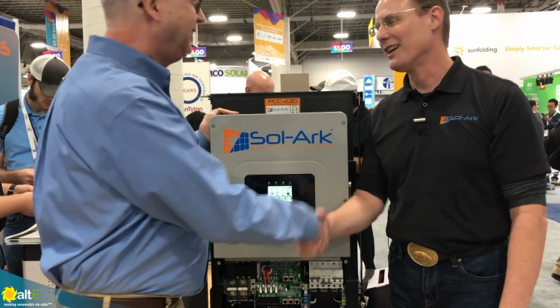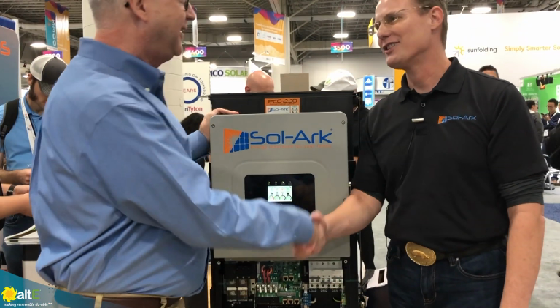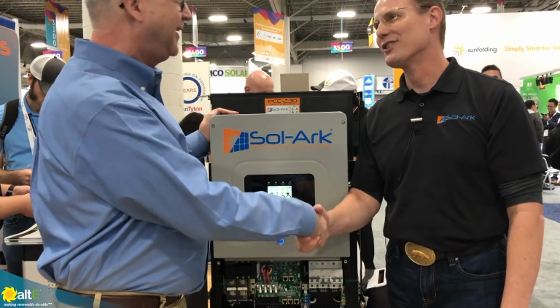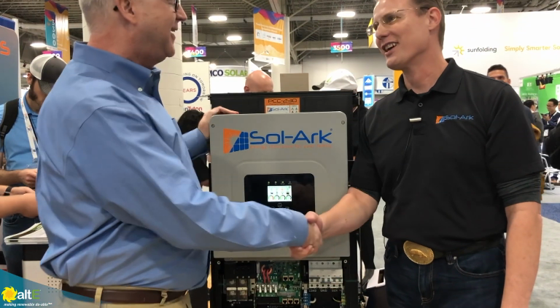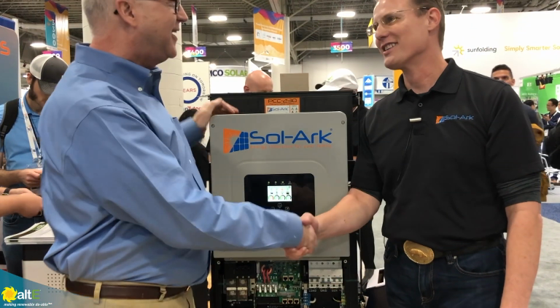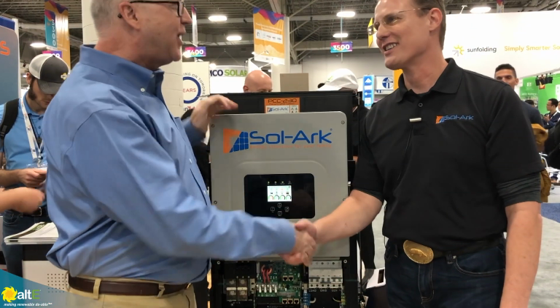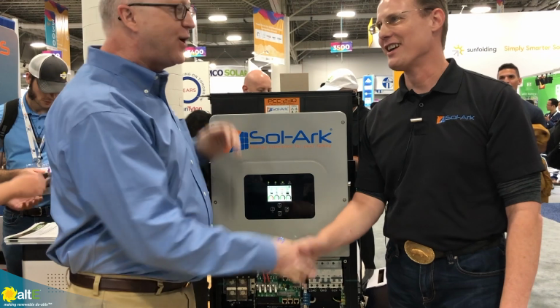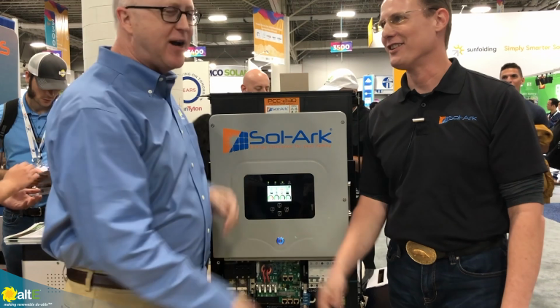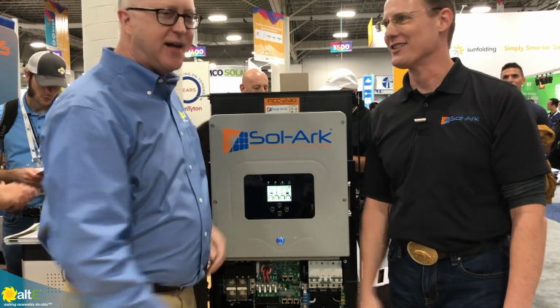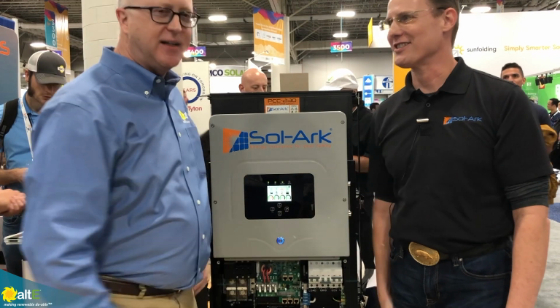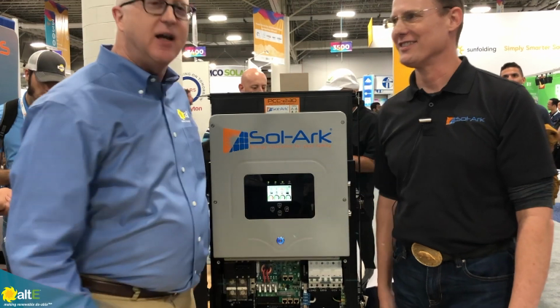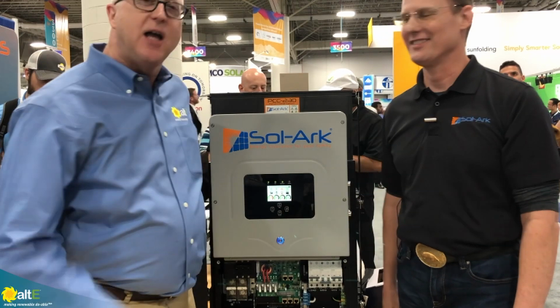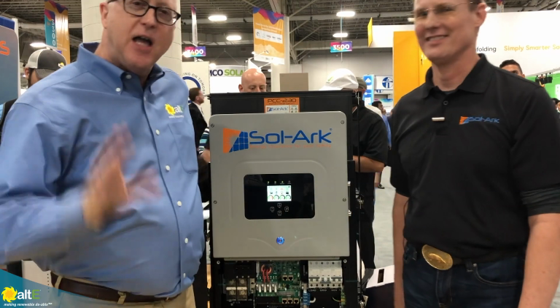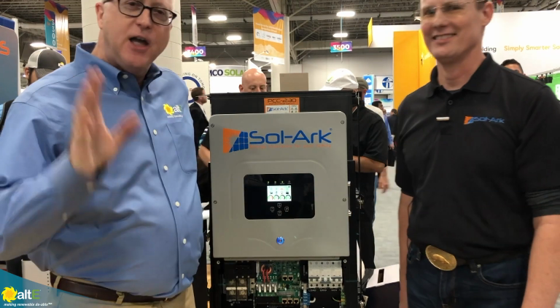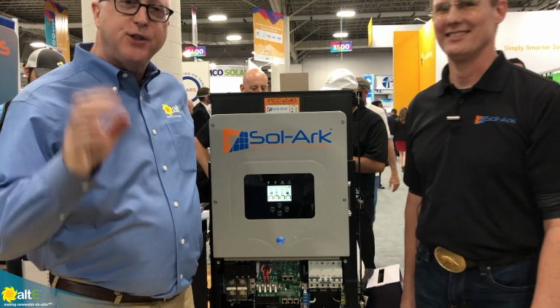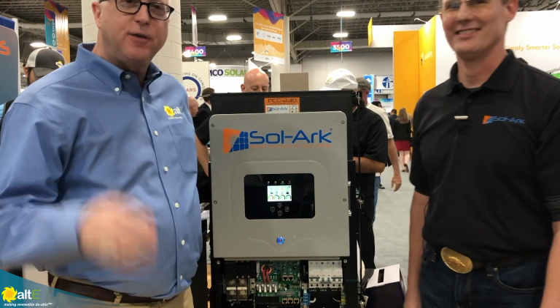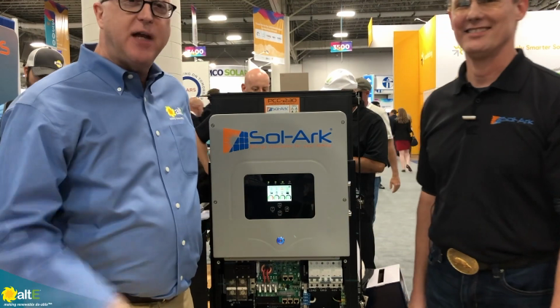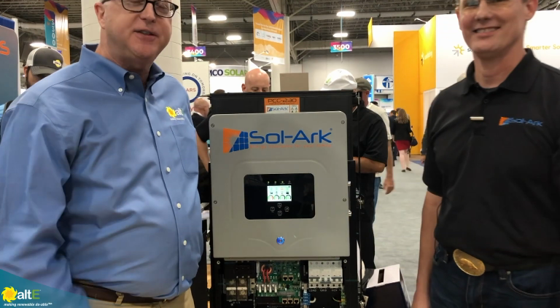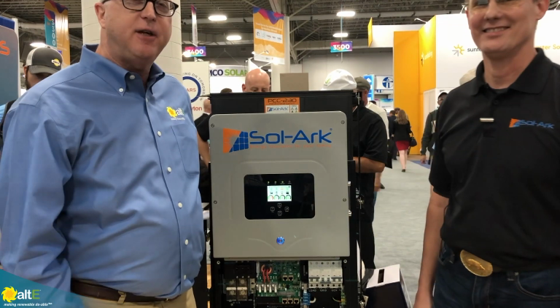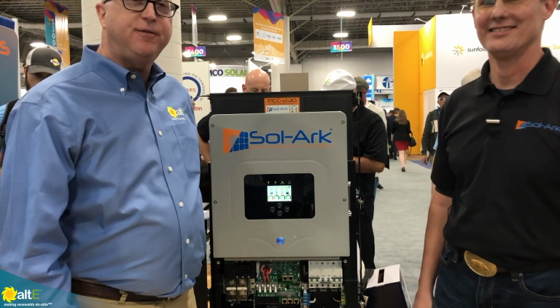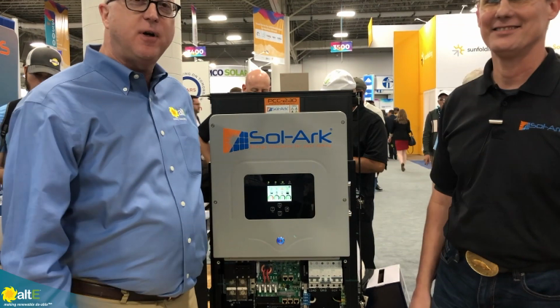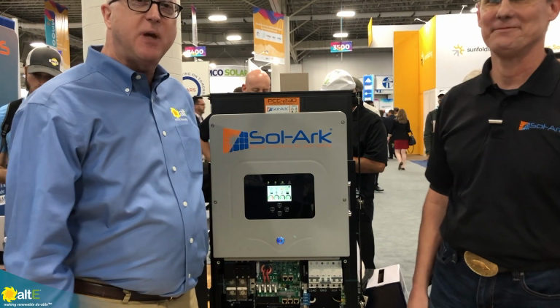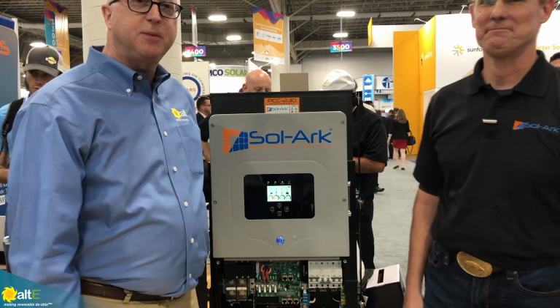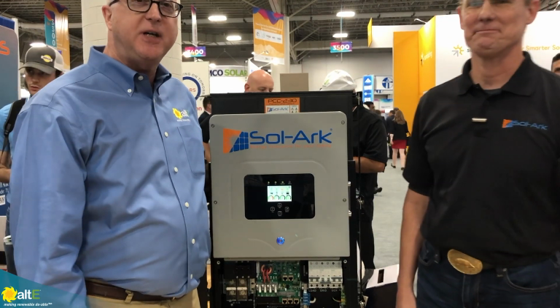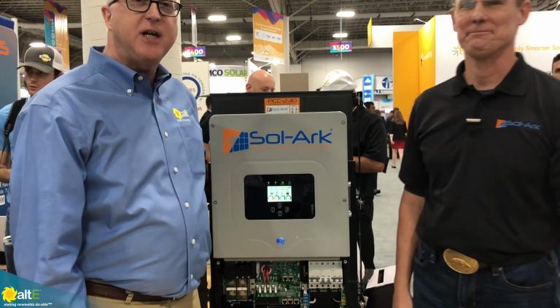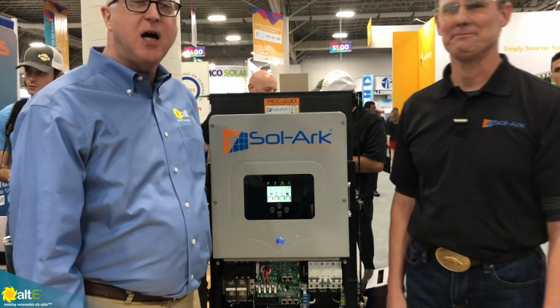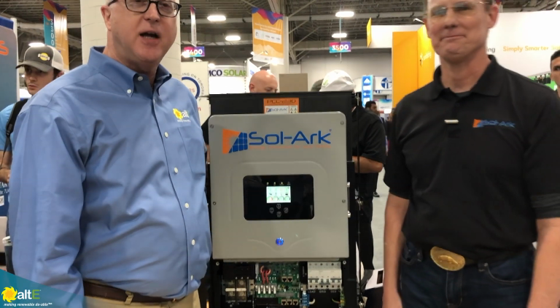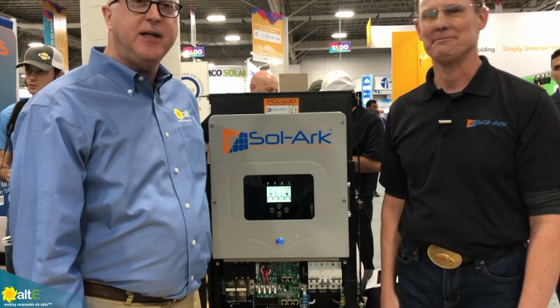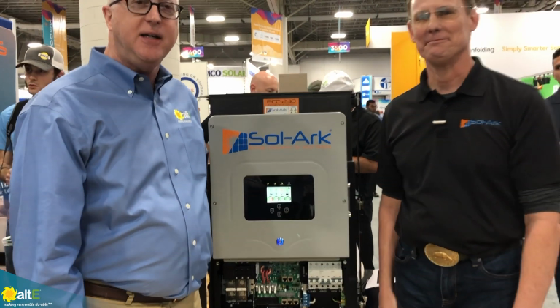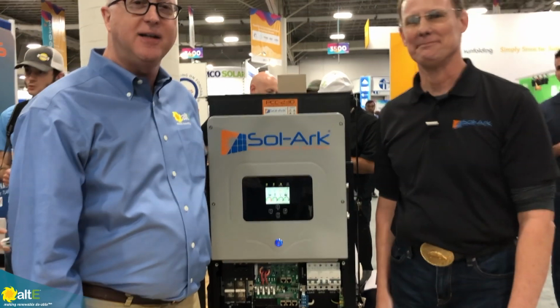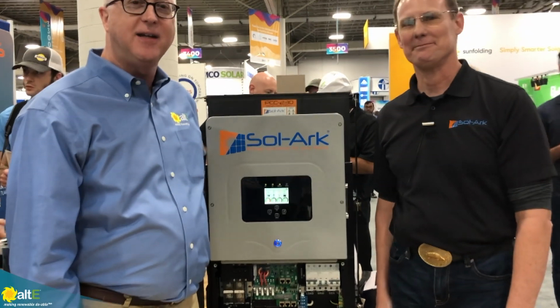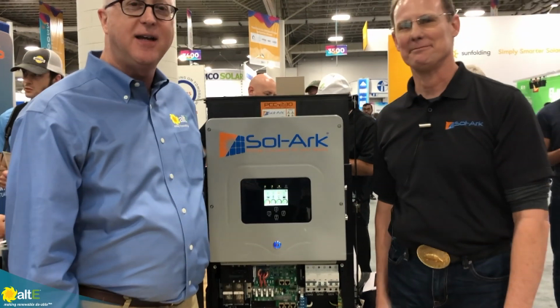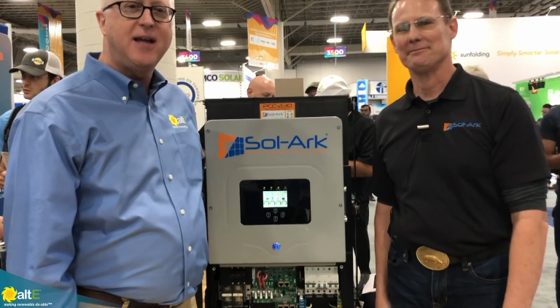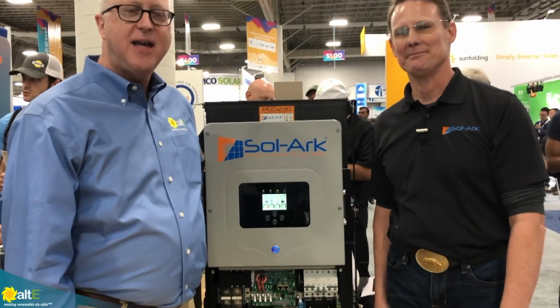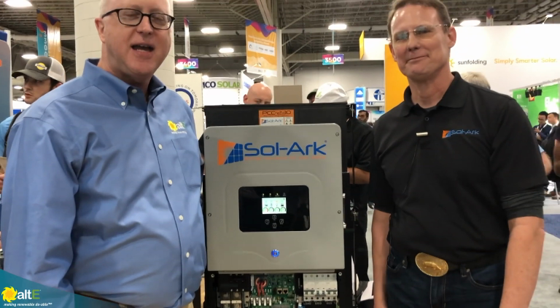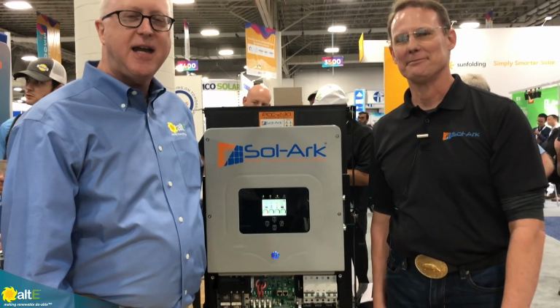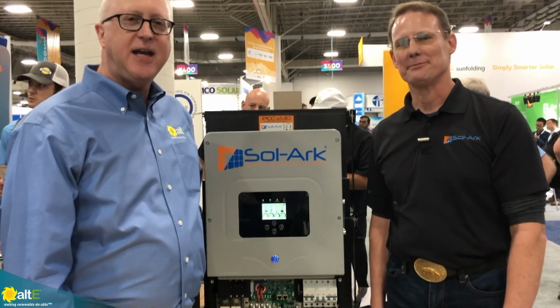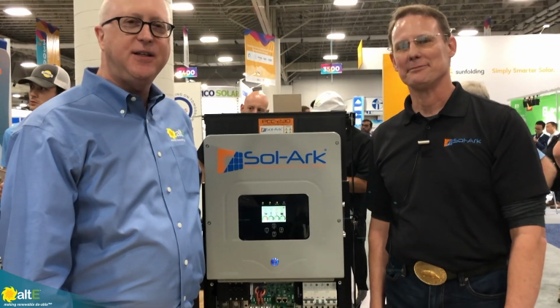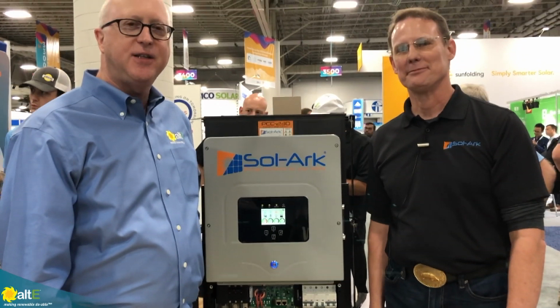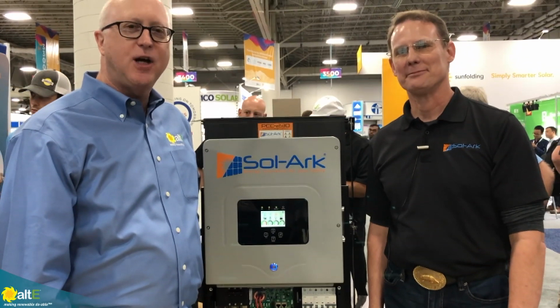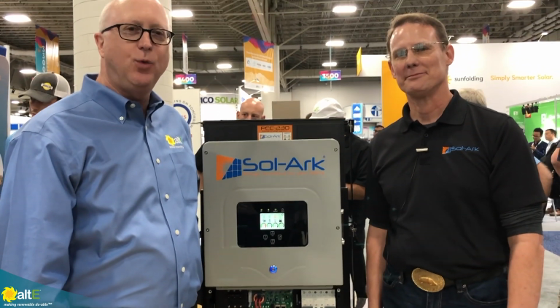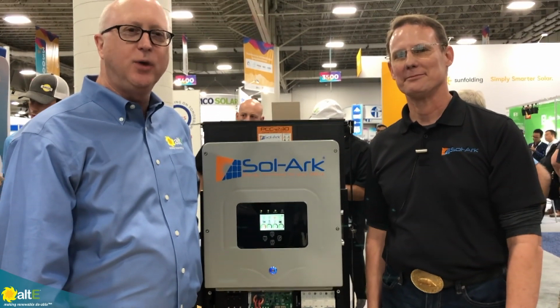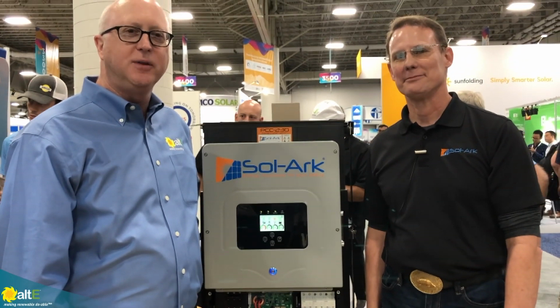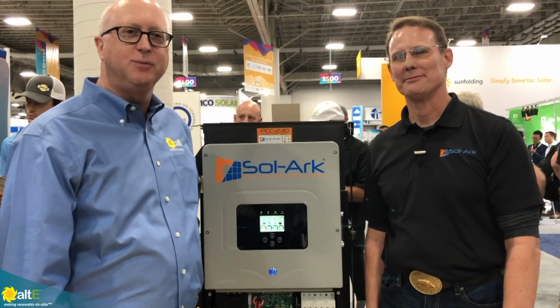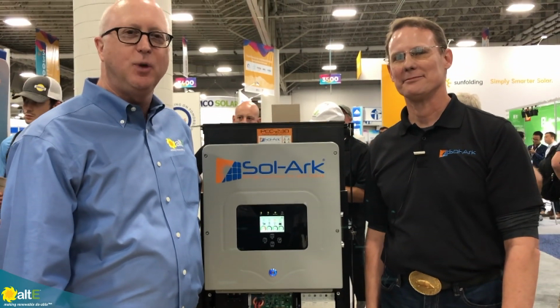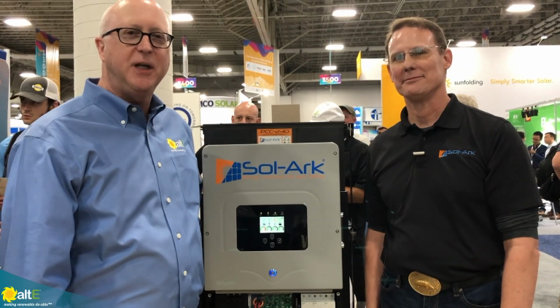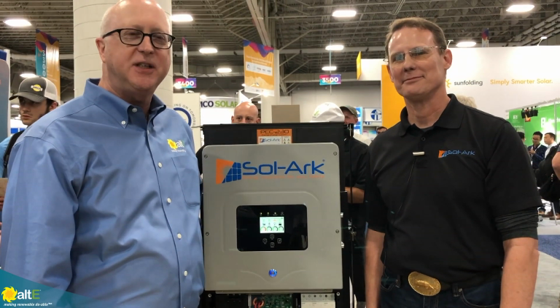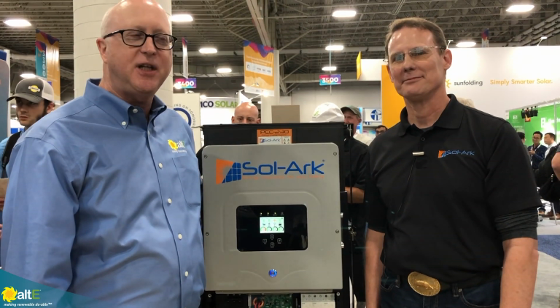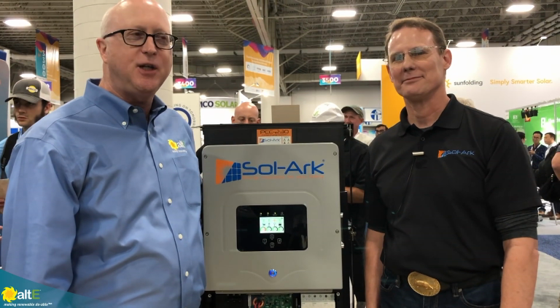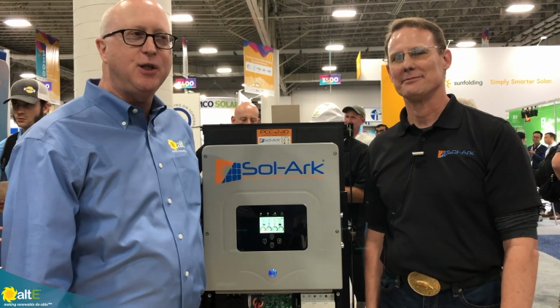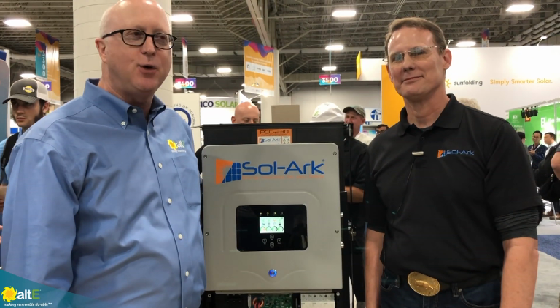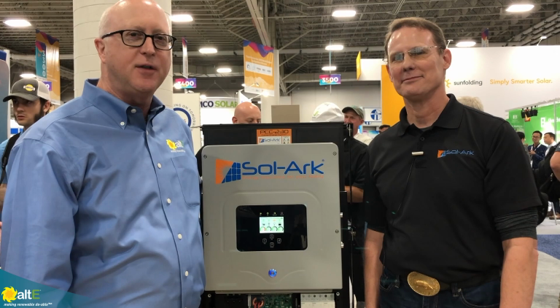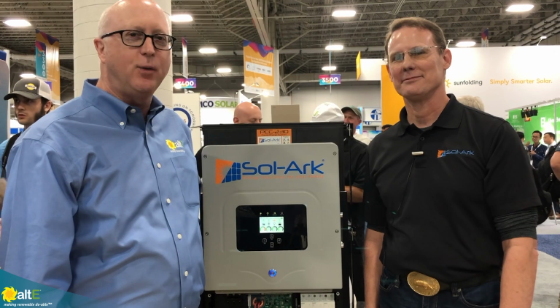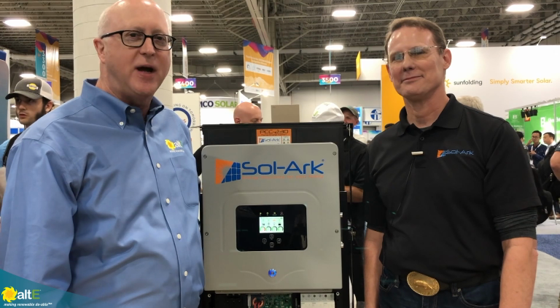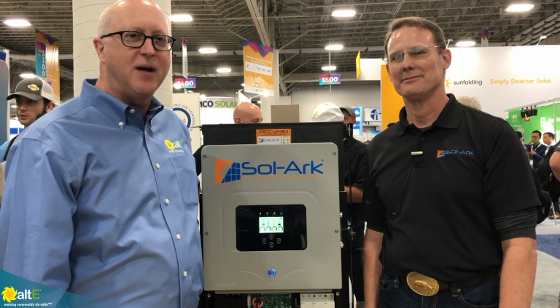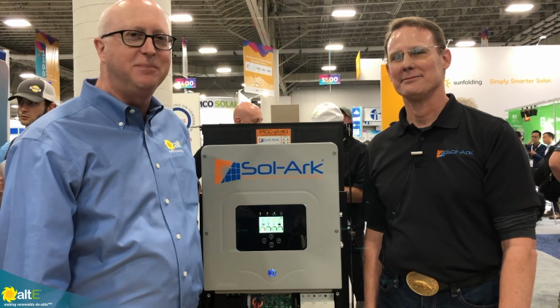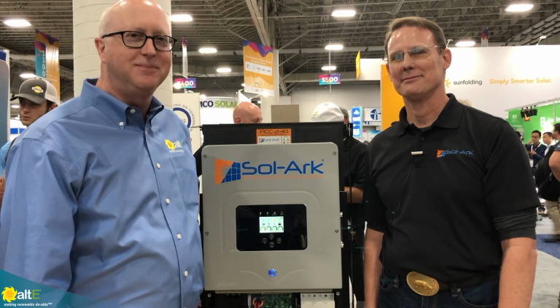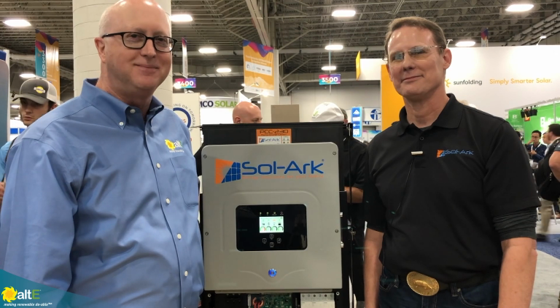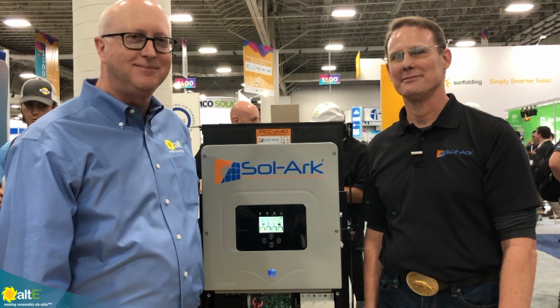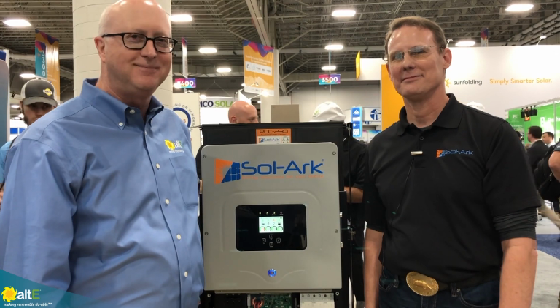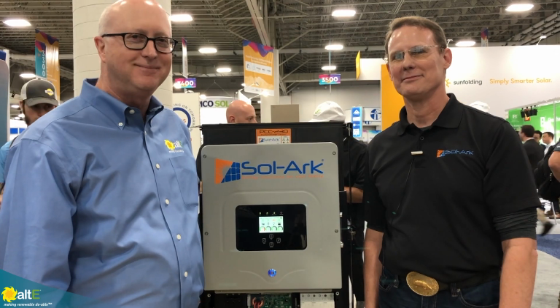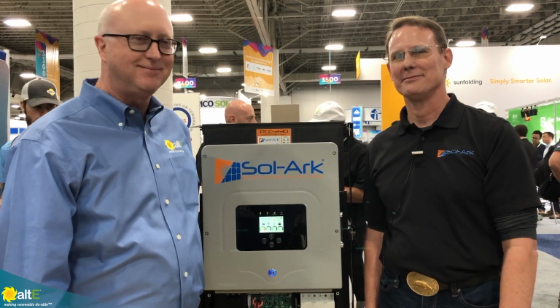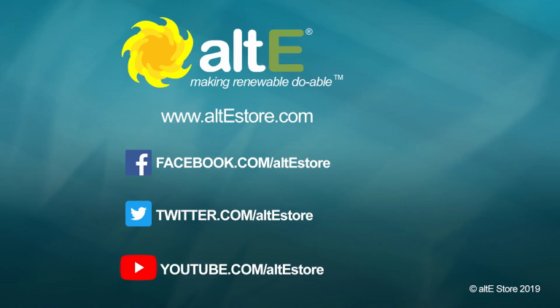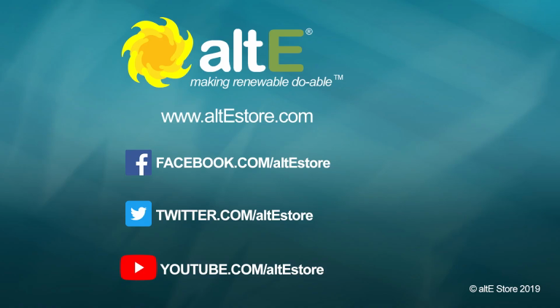I'm glad you guys have us. So that's it from SPI, and we'll be seeing you on the web. Thank you.